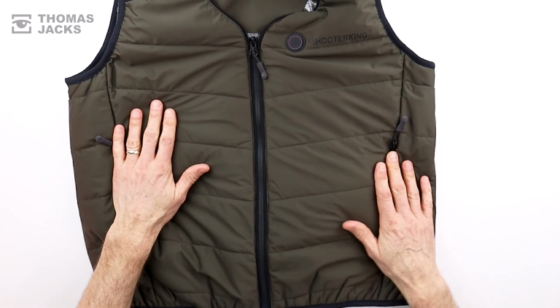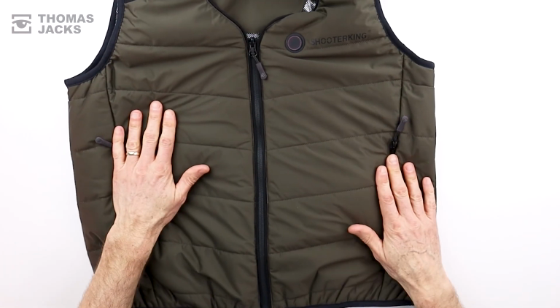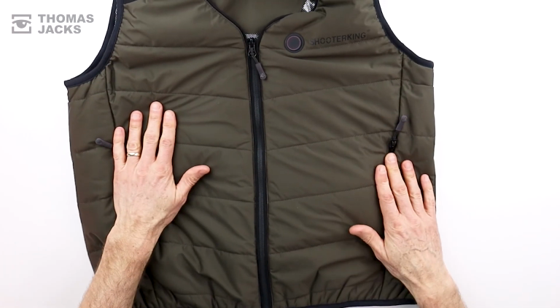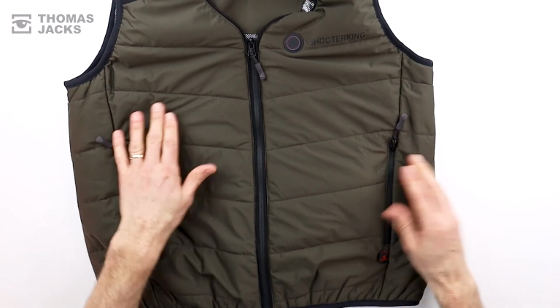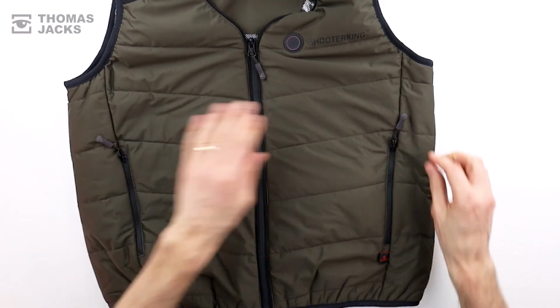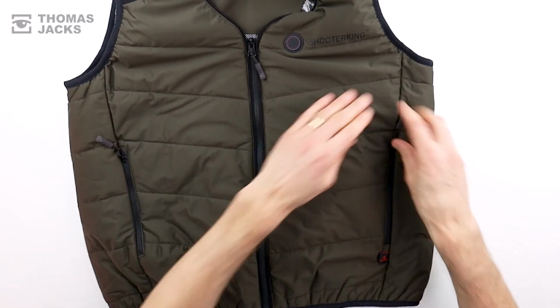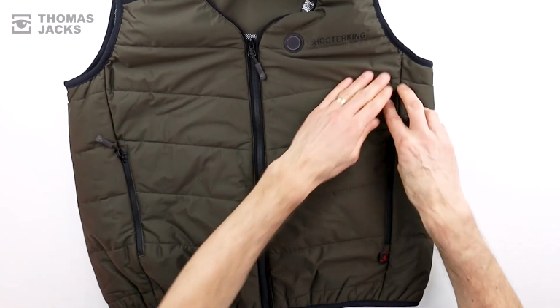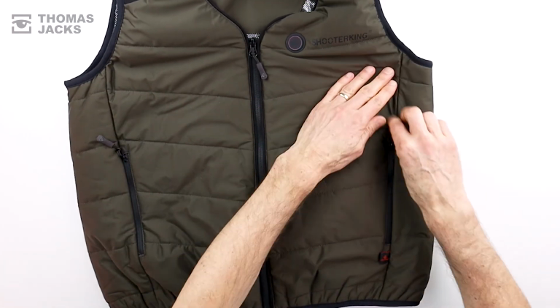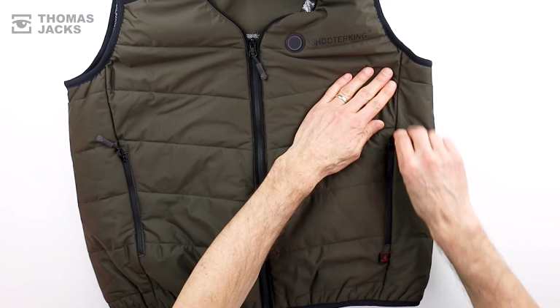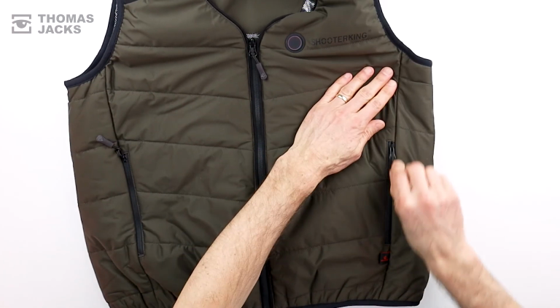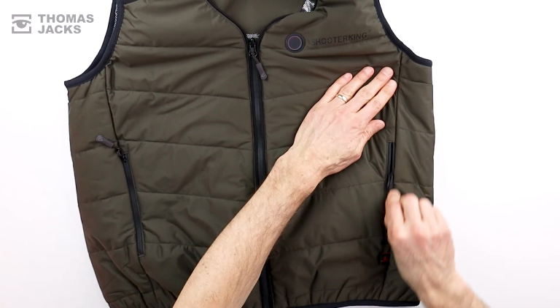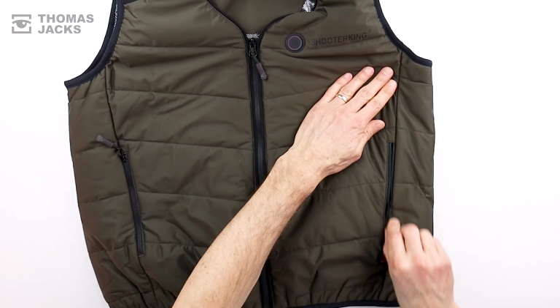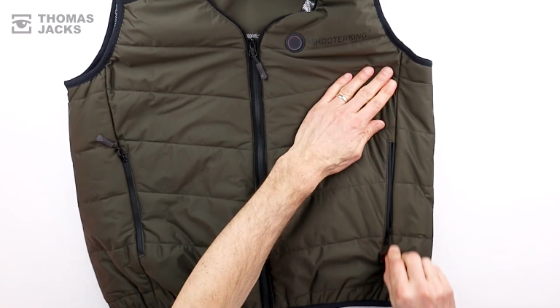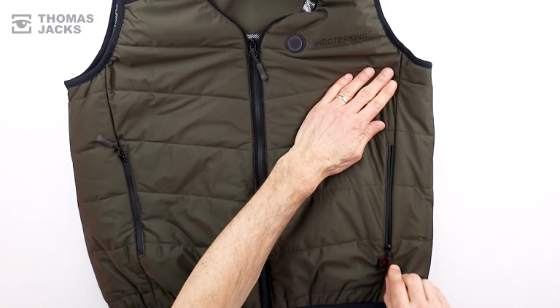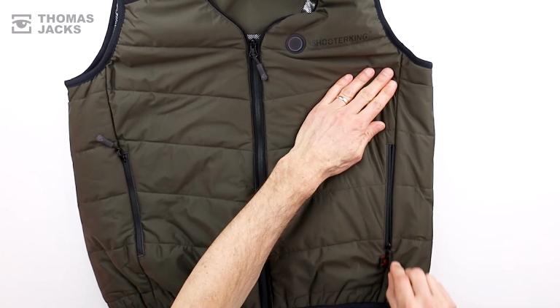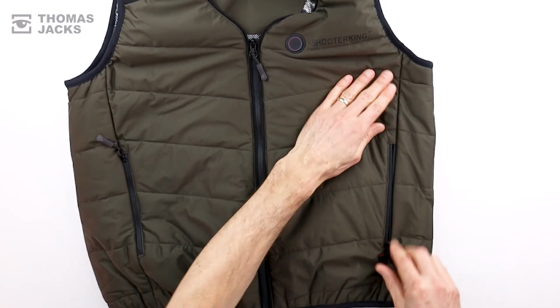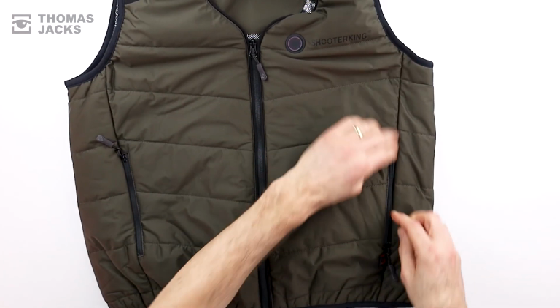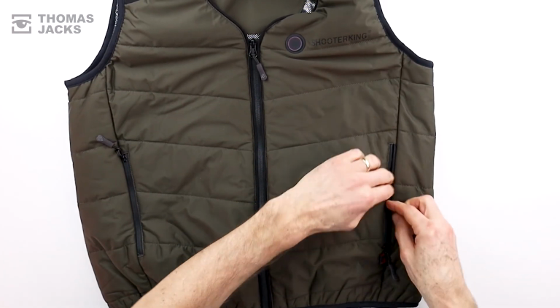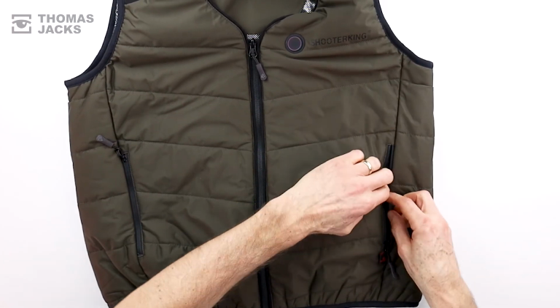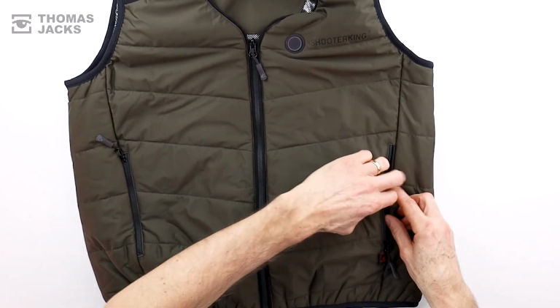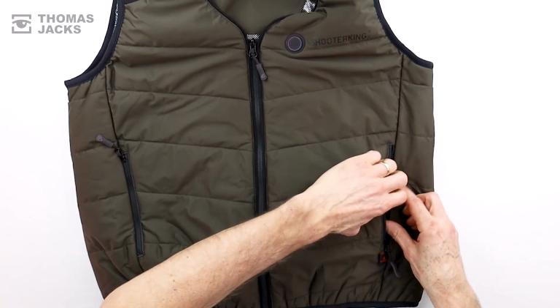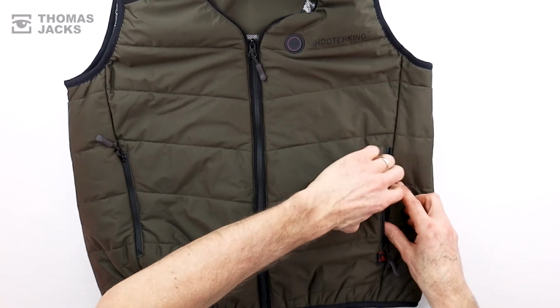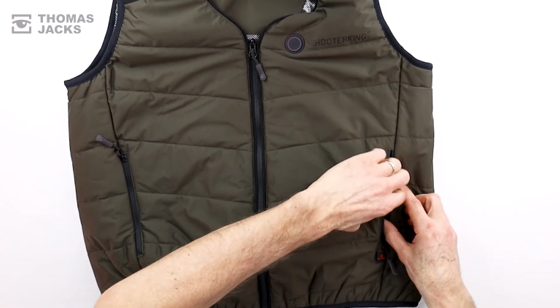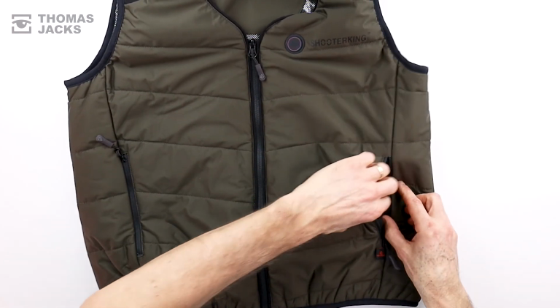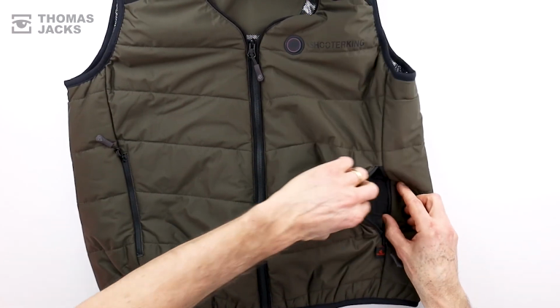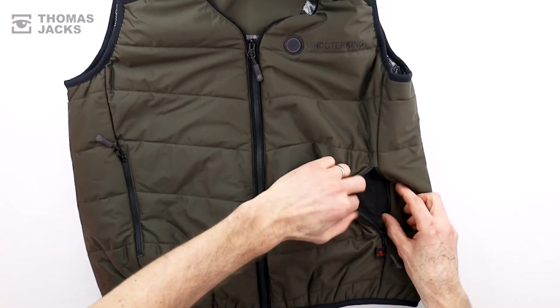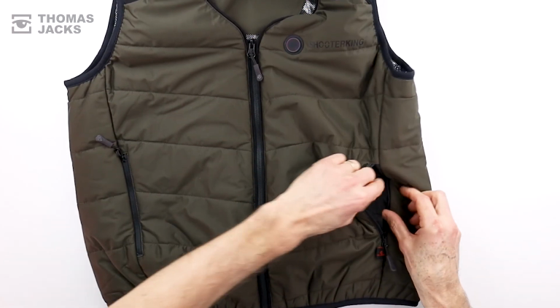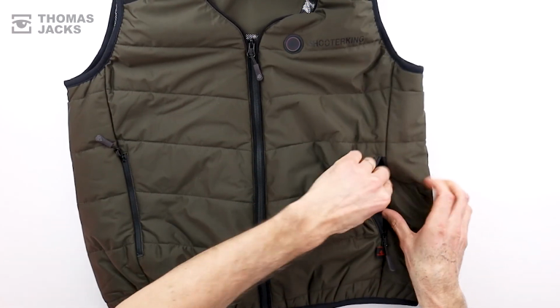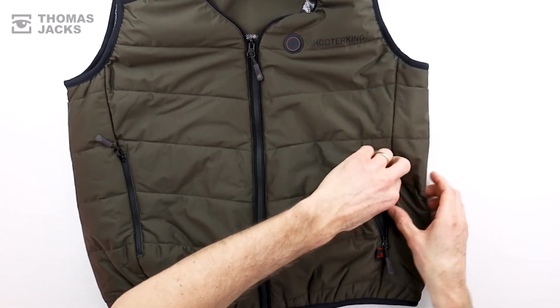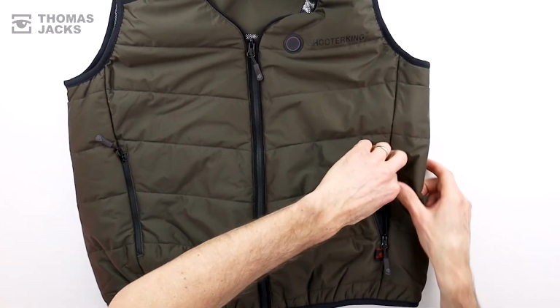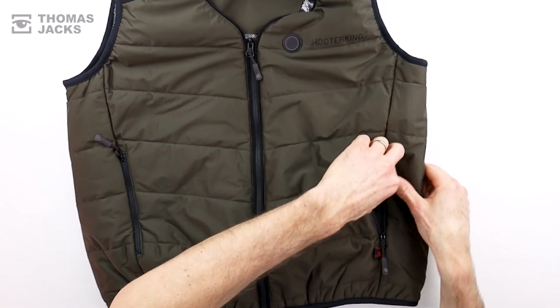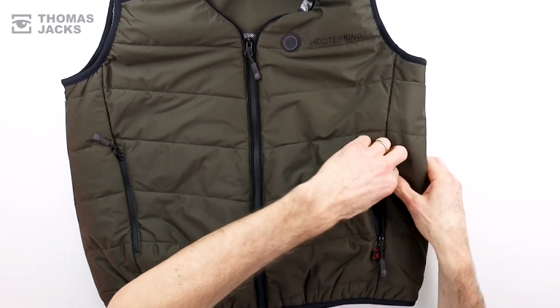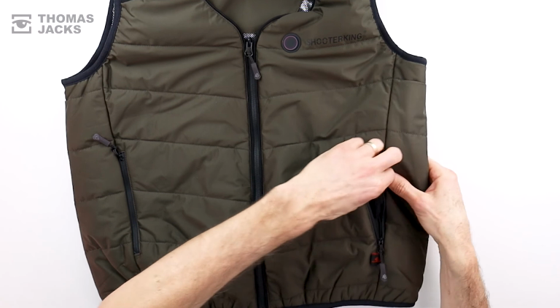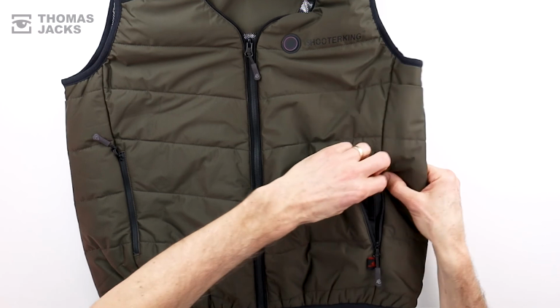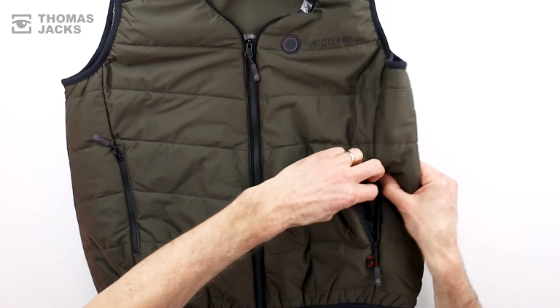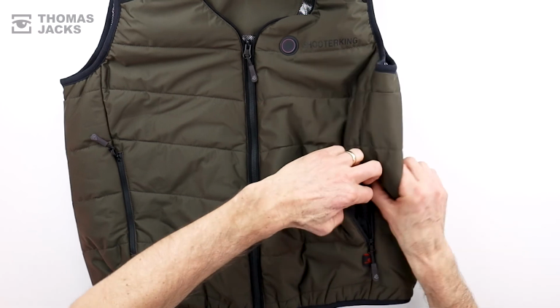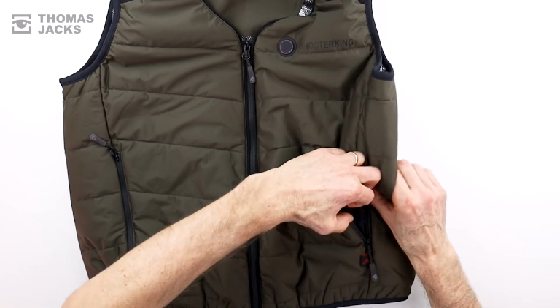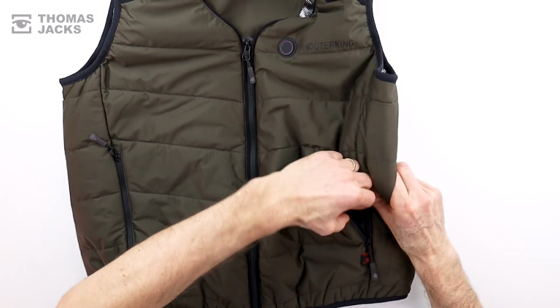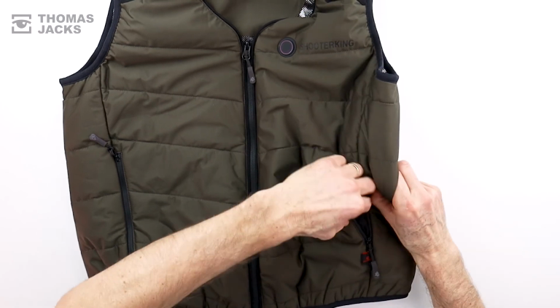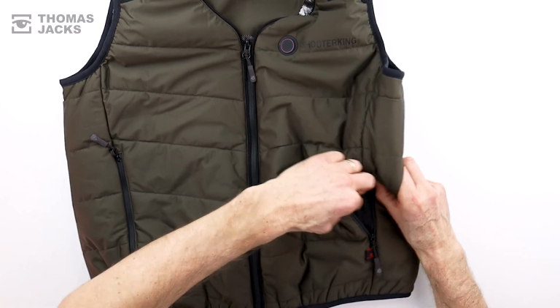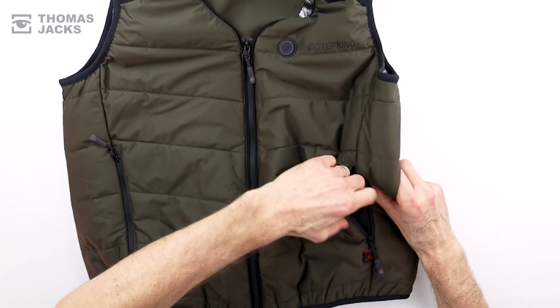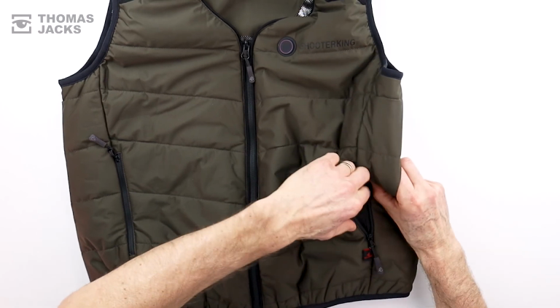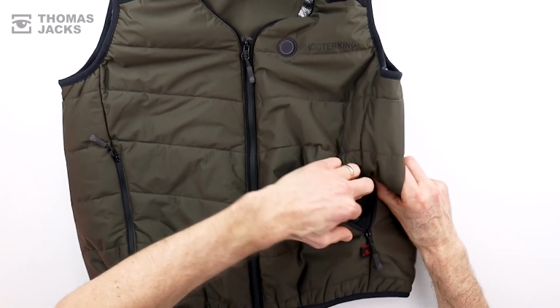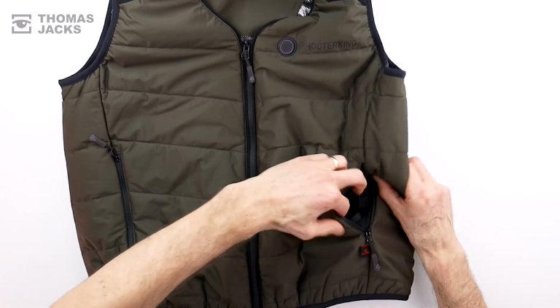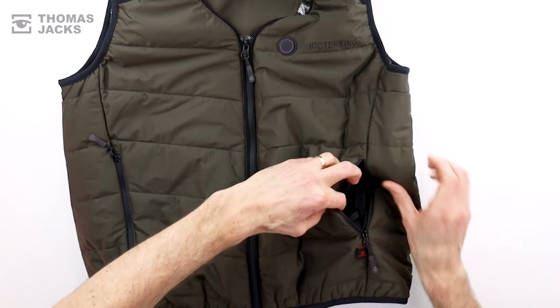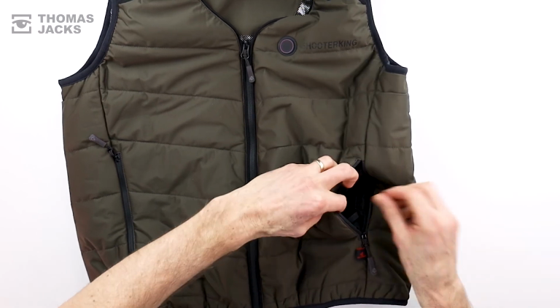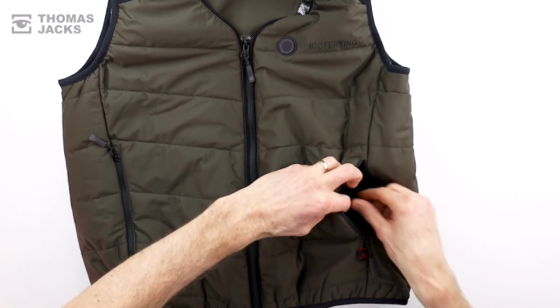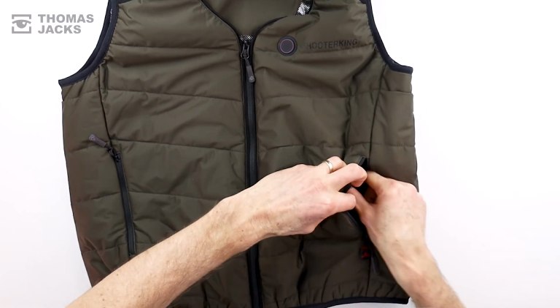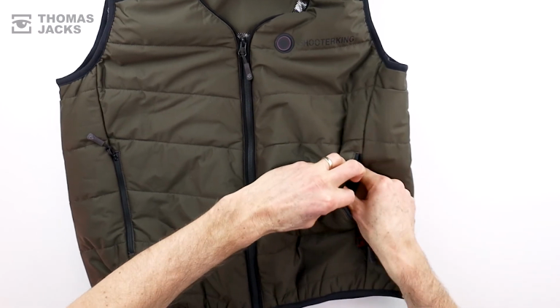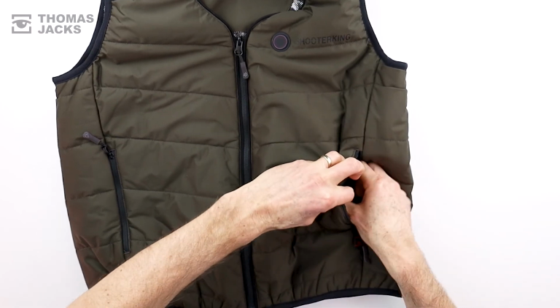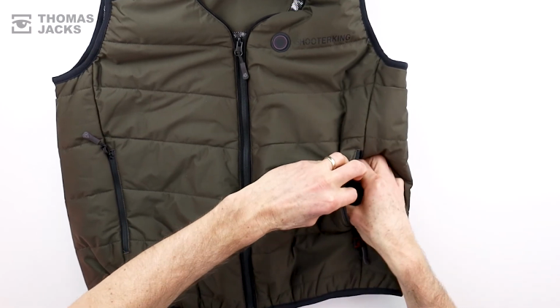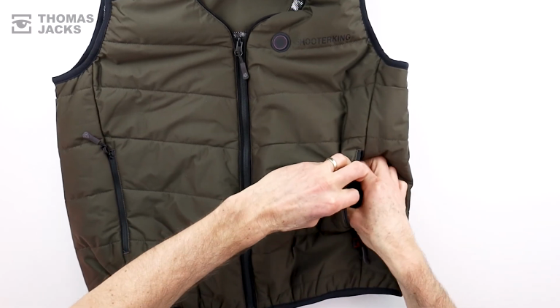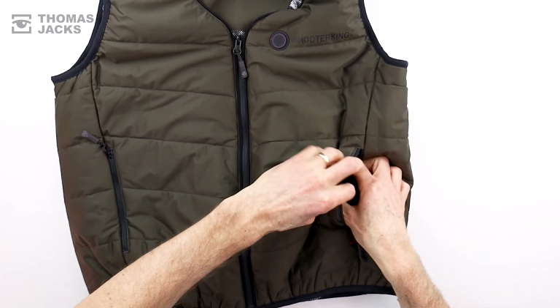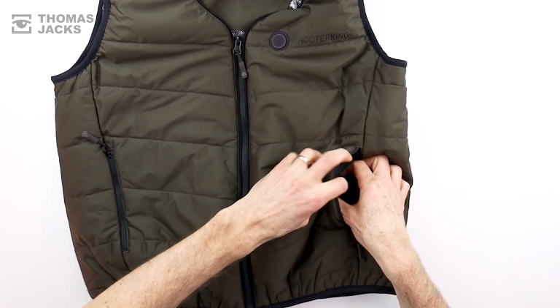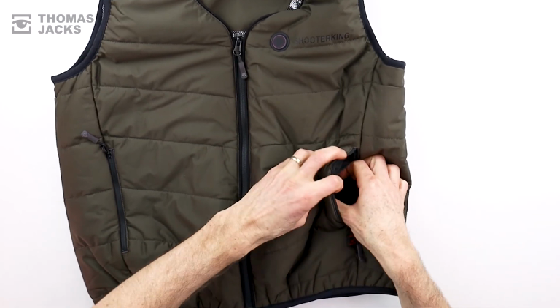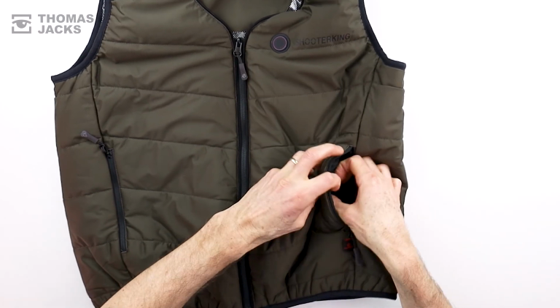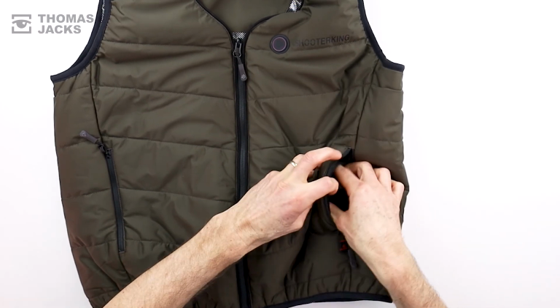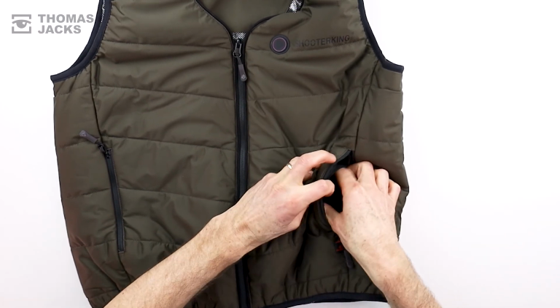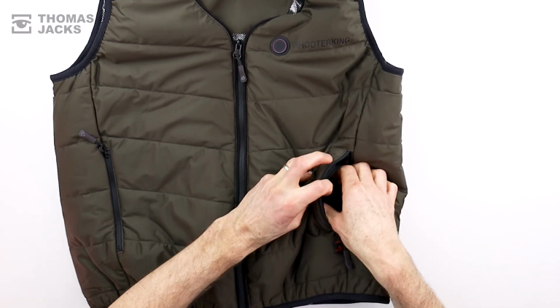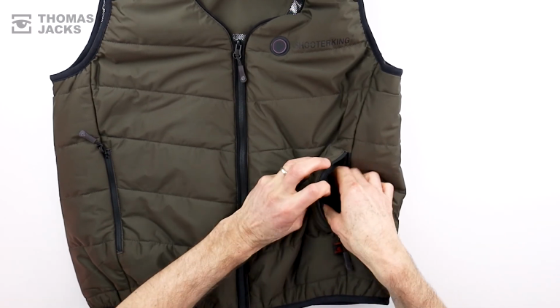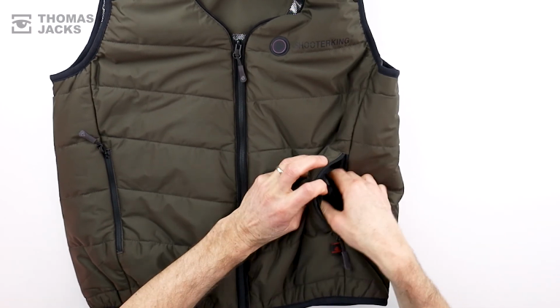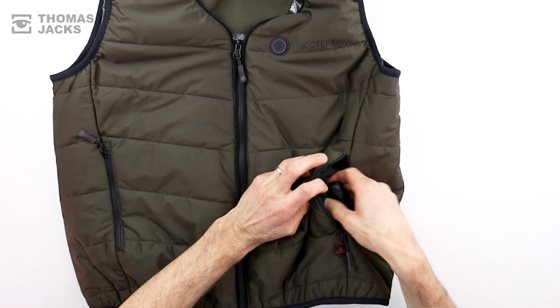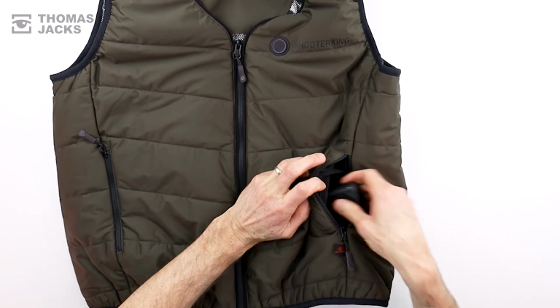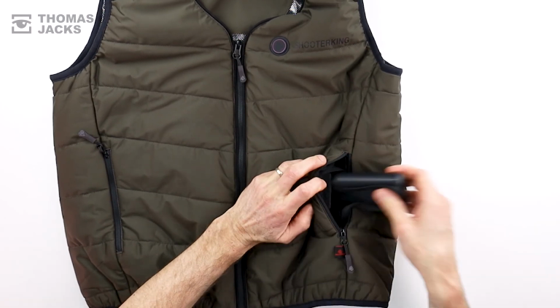The heating panels are flexible if you need to wash your iHeat Vest. Just remember to unplug your power bank and pop the cable back in its pouch.